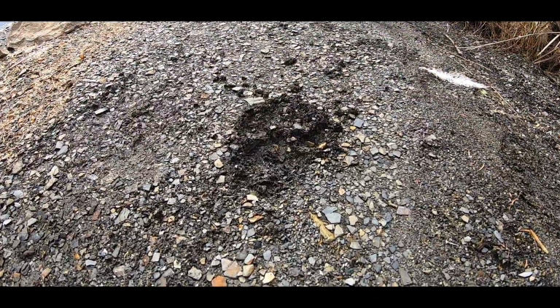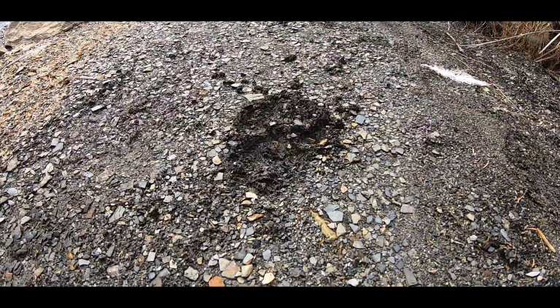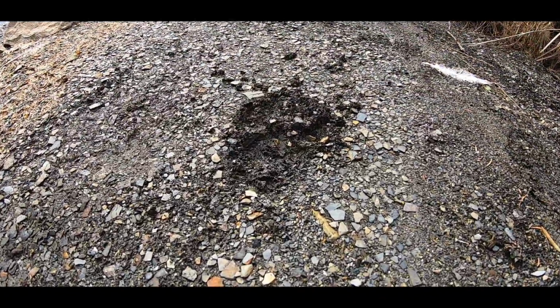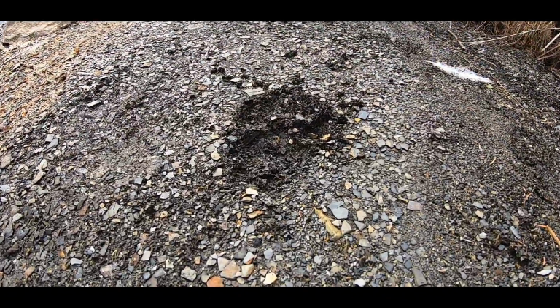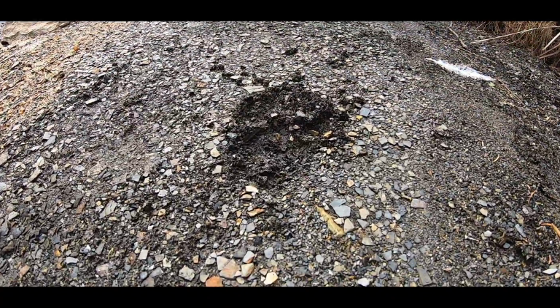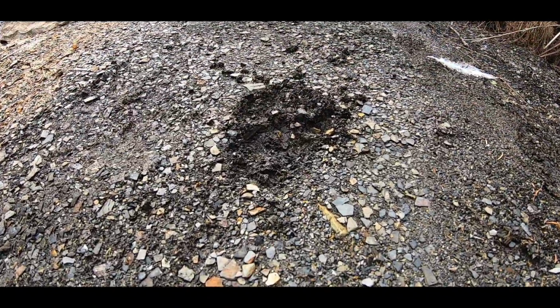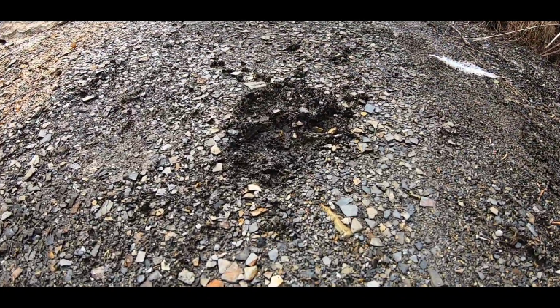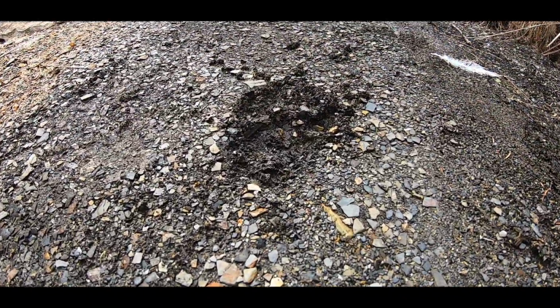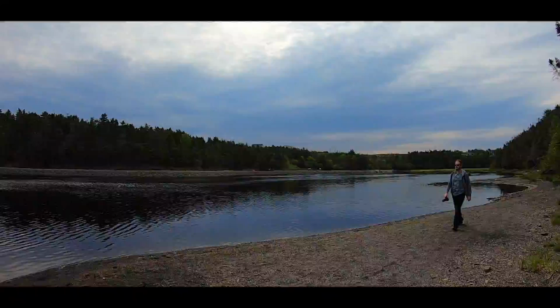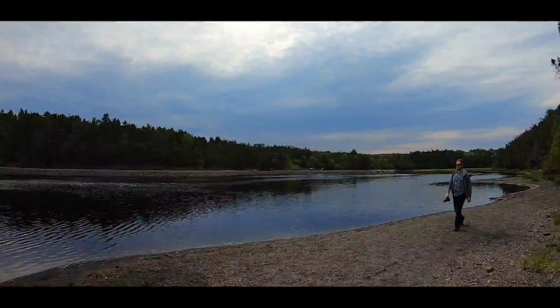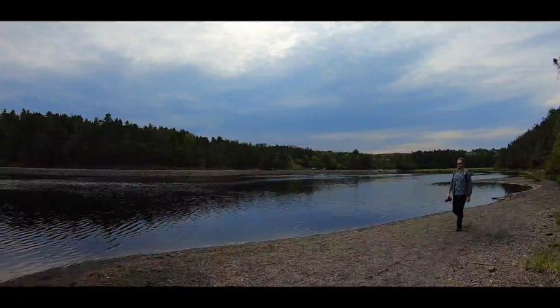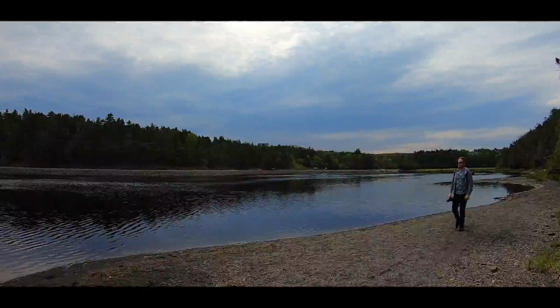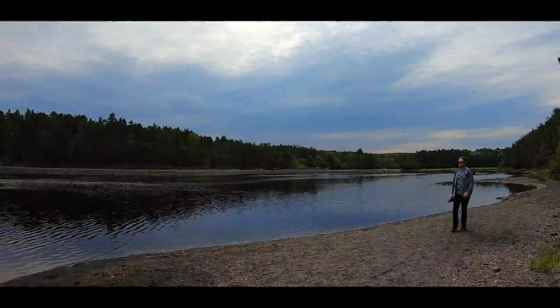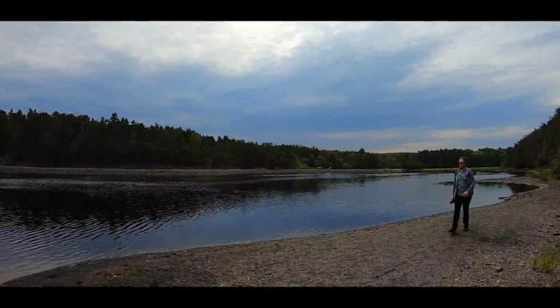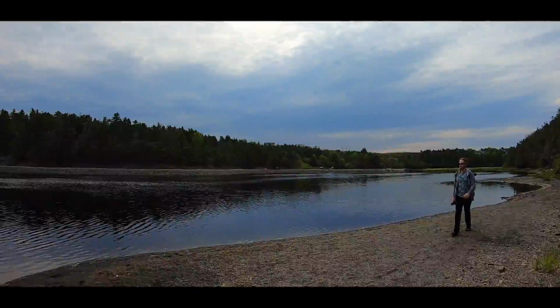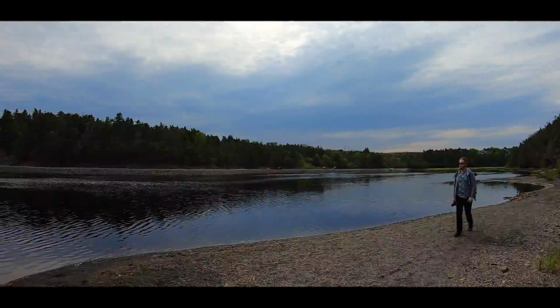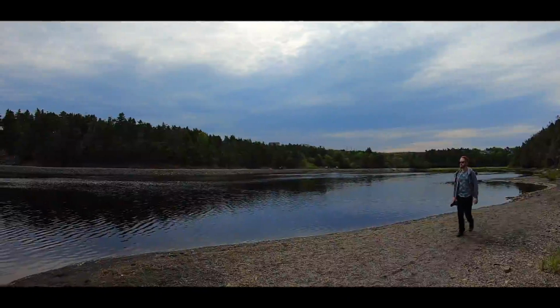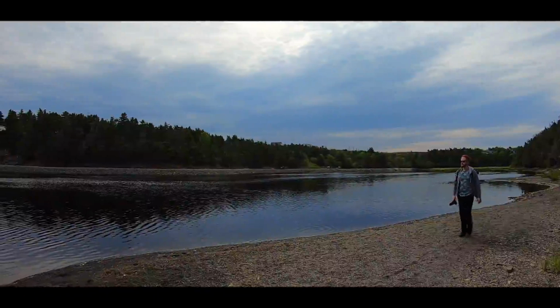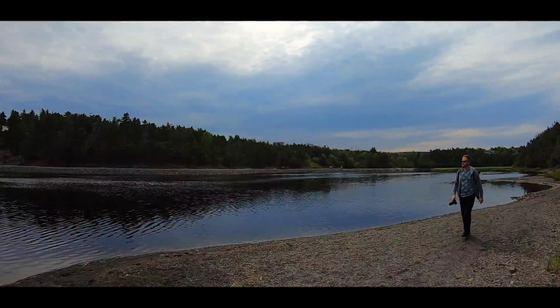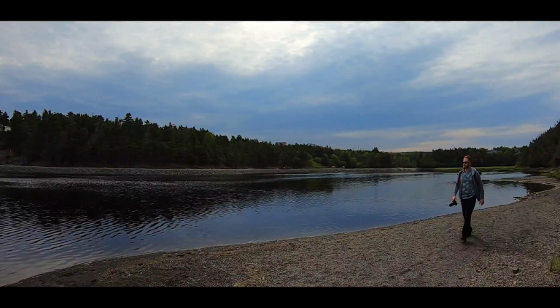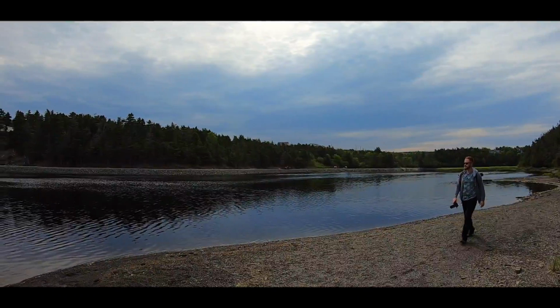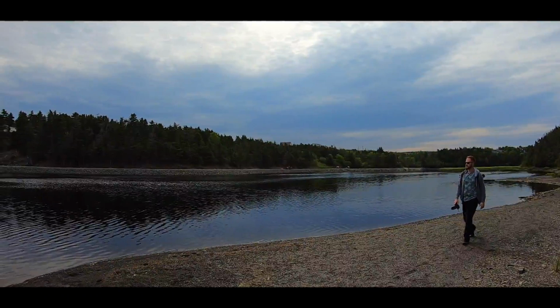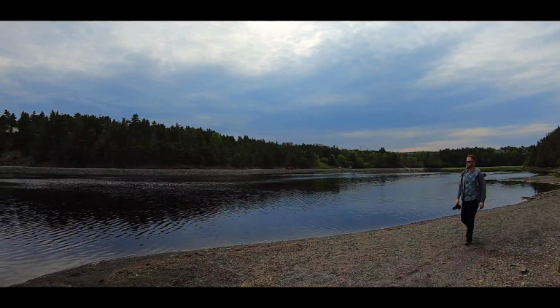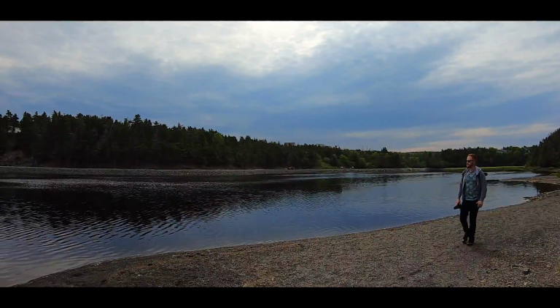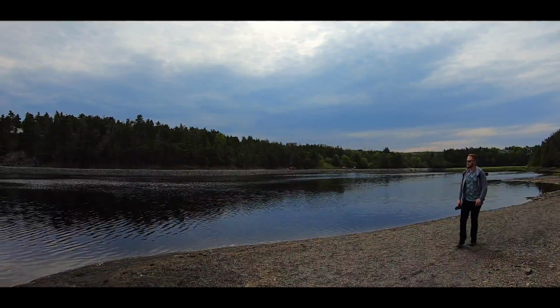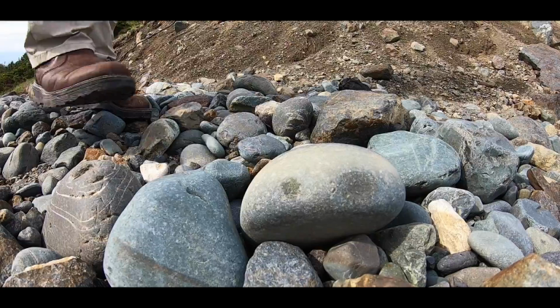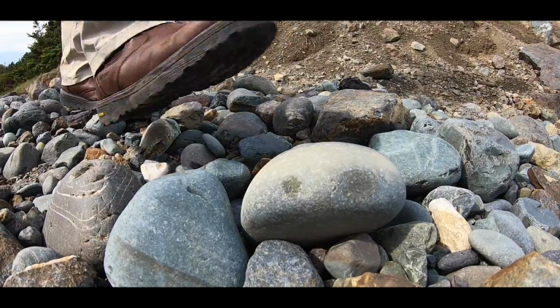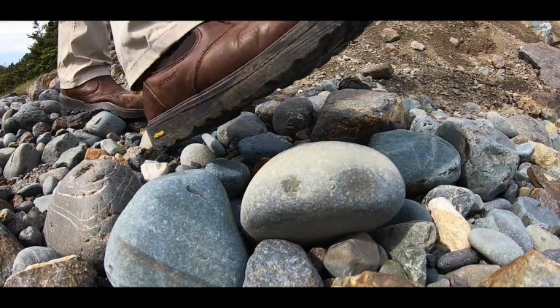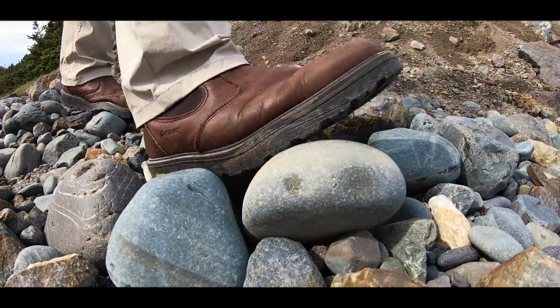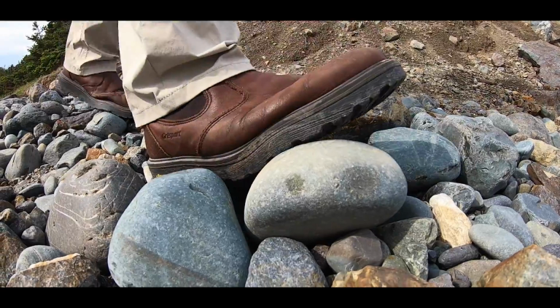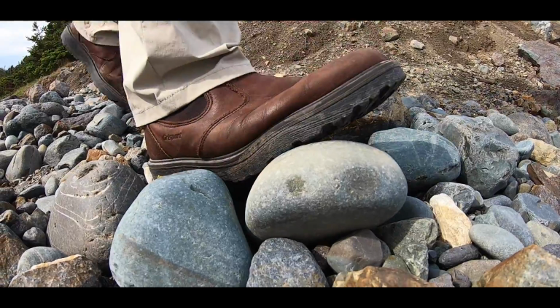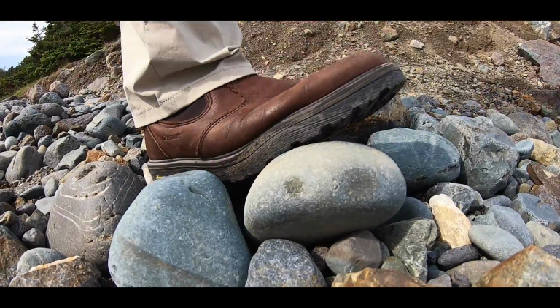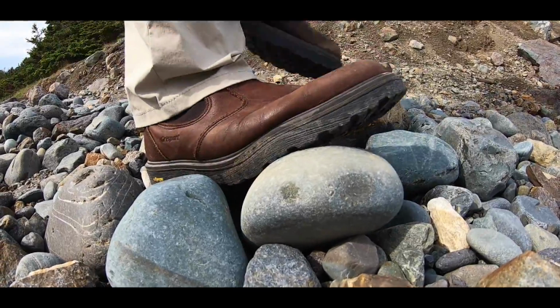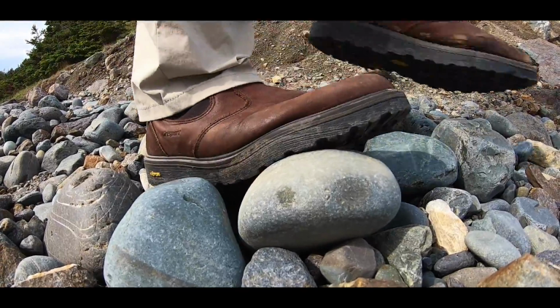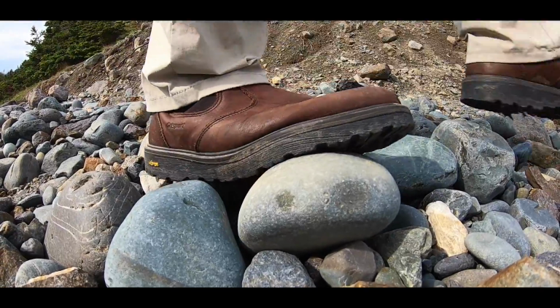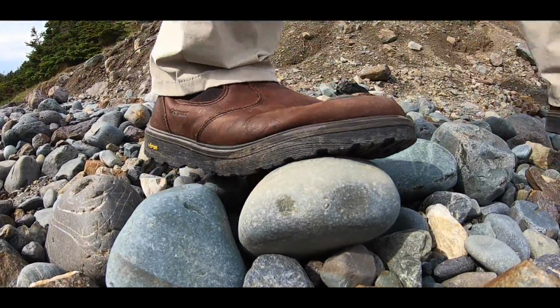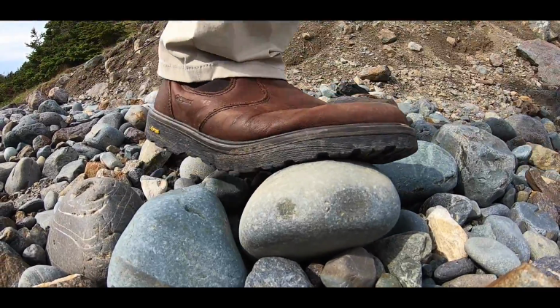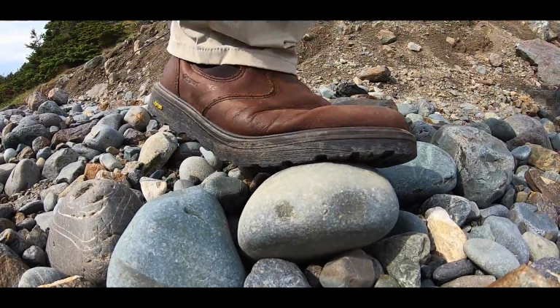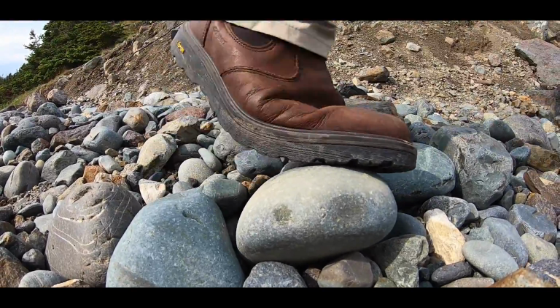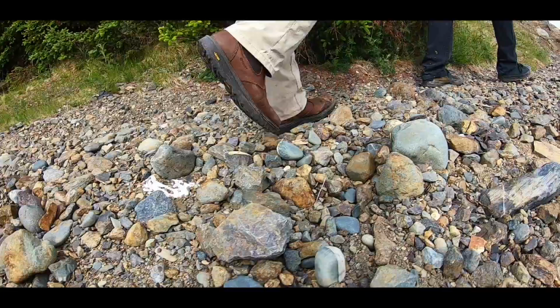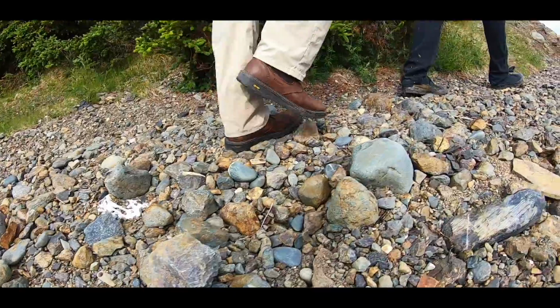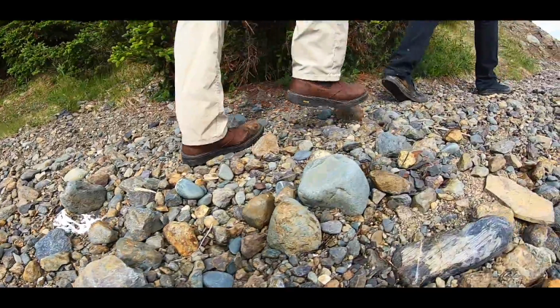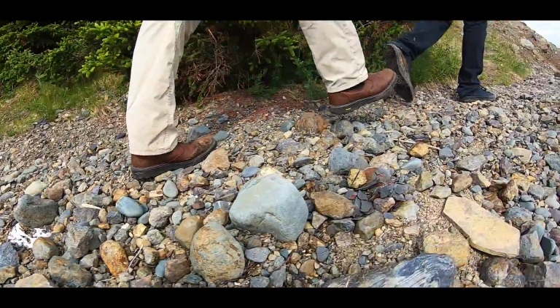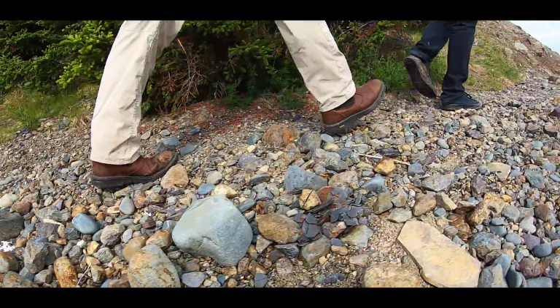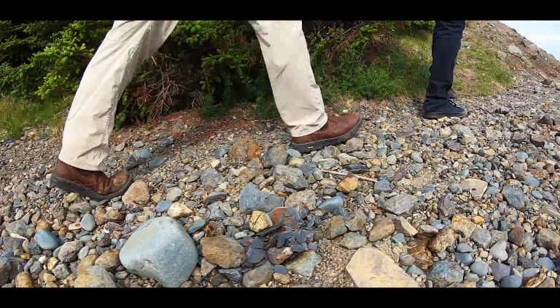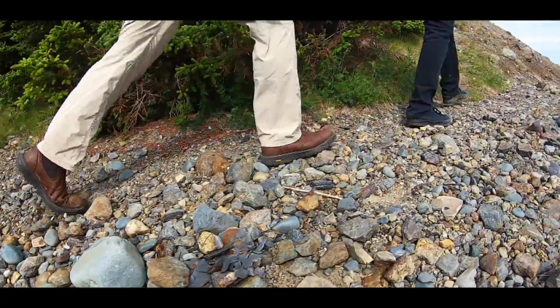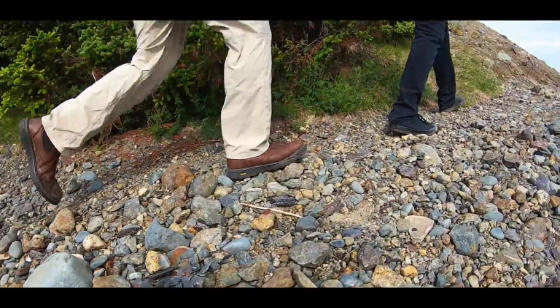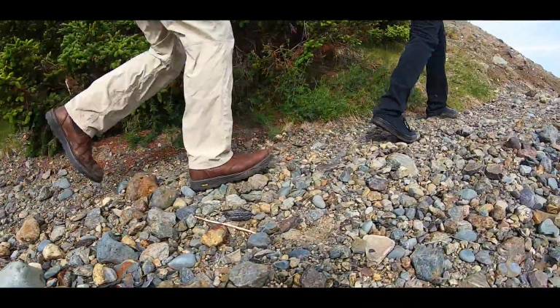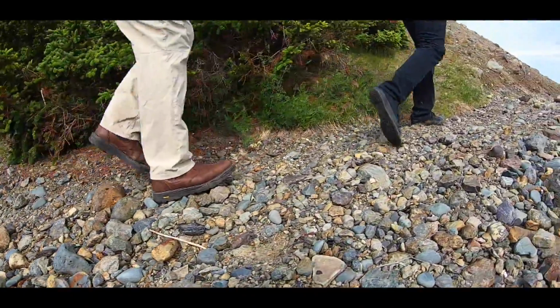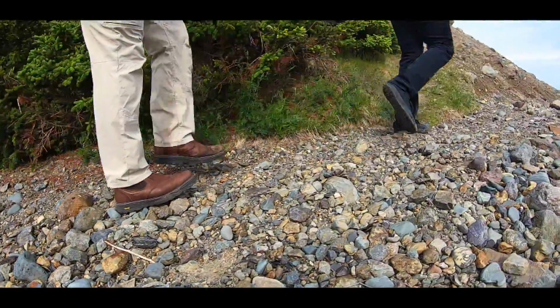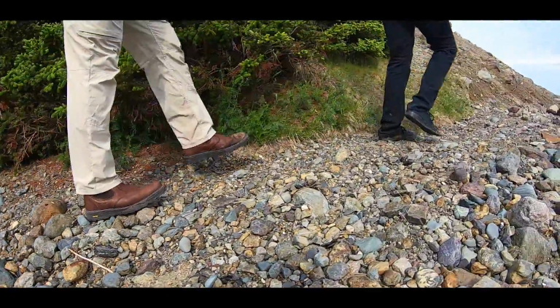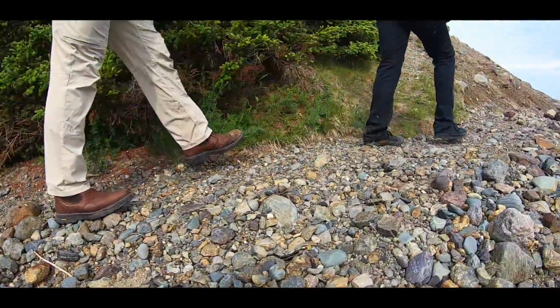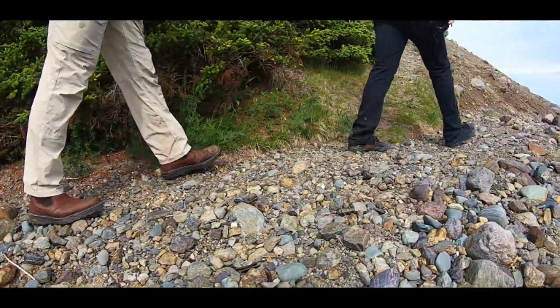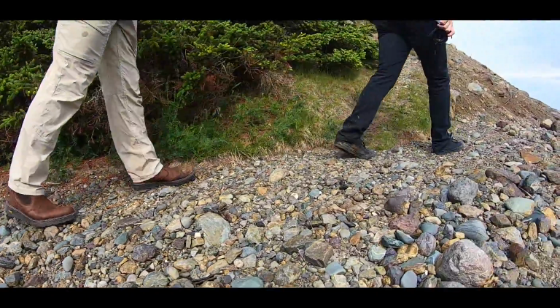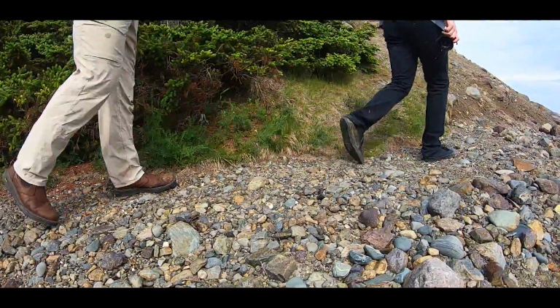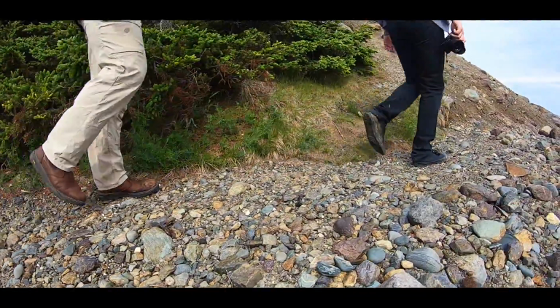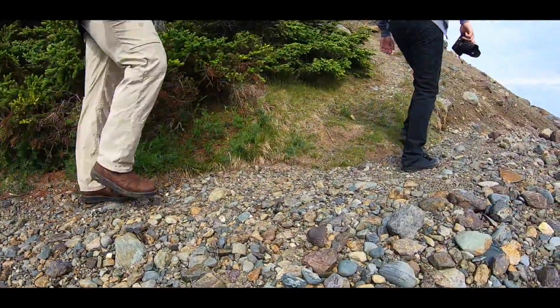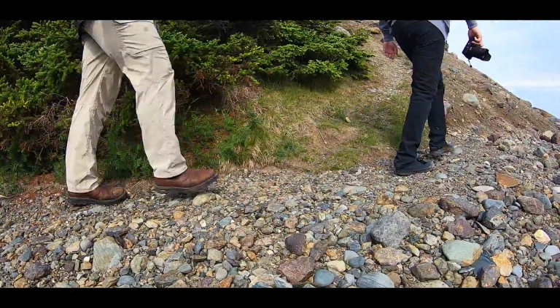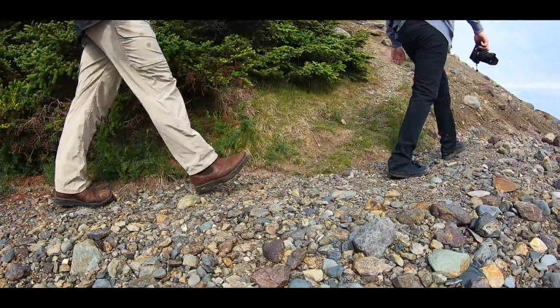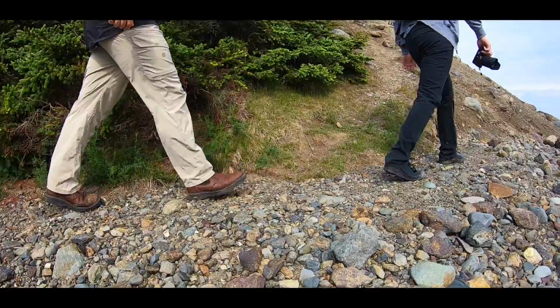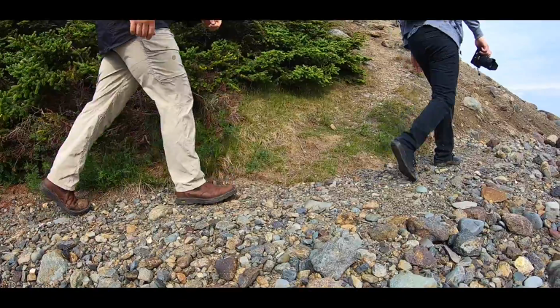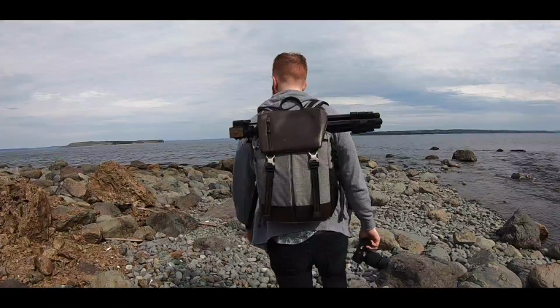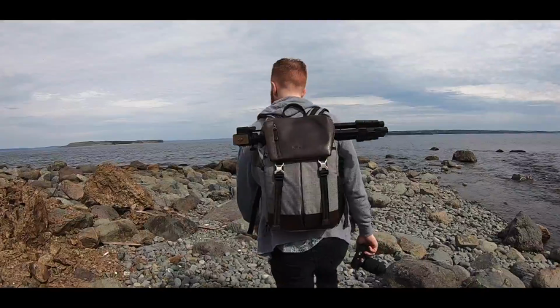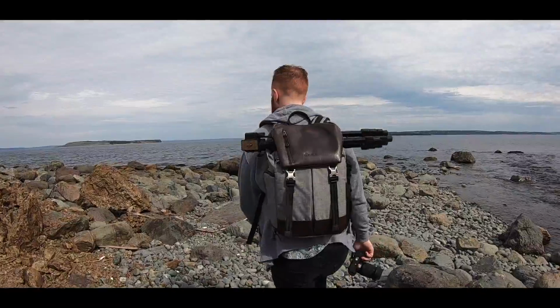Toward the end of the west route, the trail becomes more rugged. But don't let this deter you — the ocean is wading through the trees.